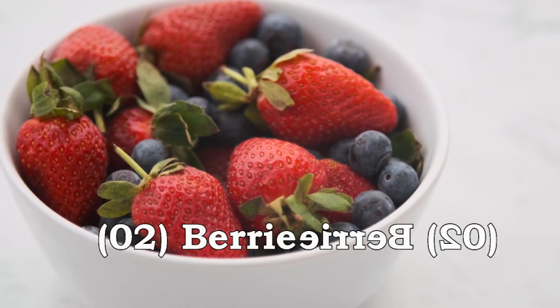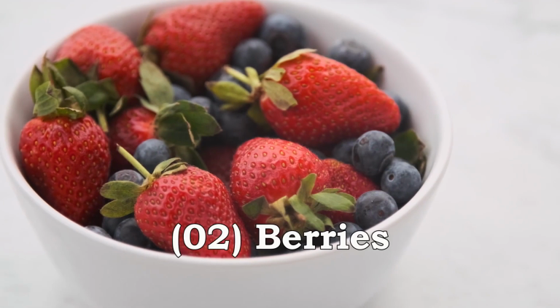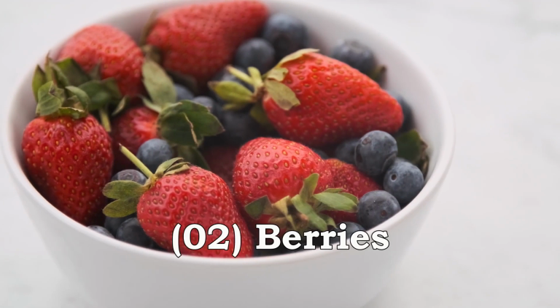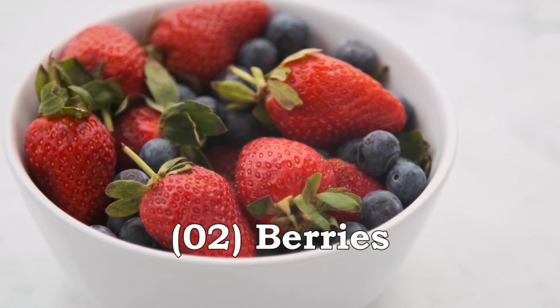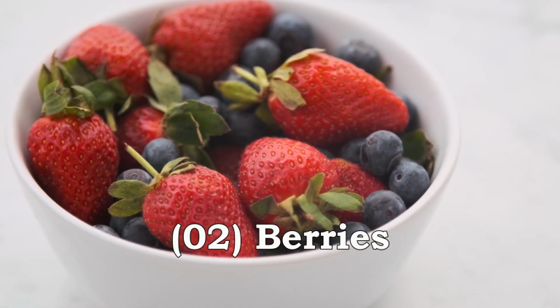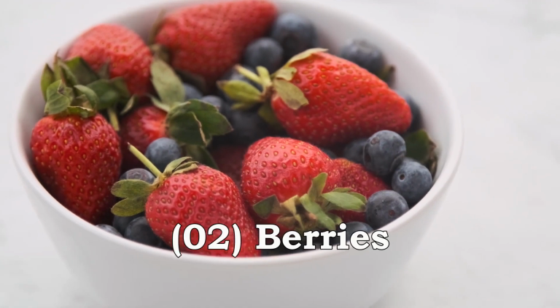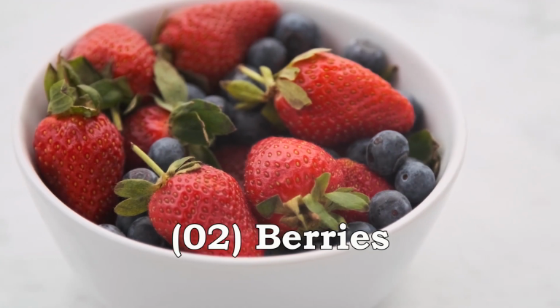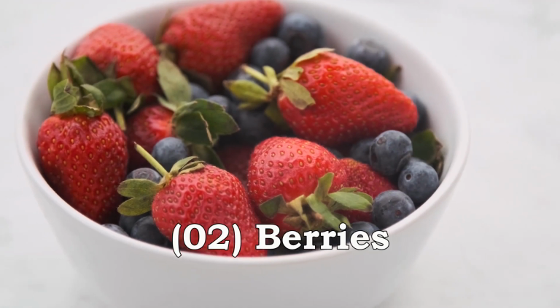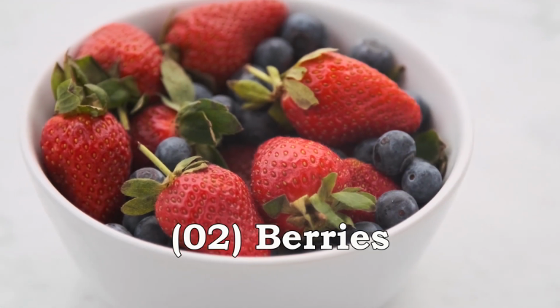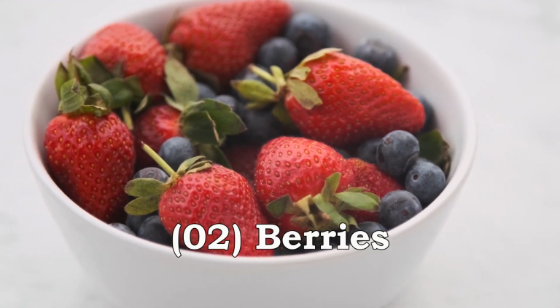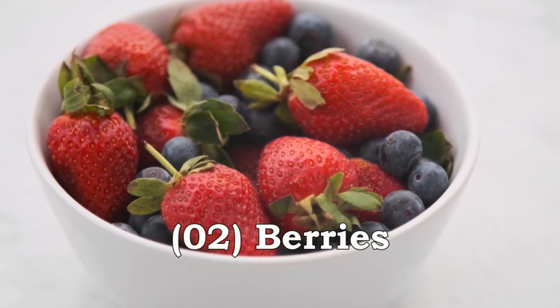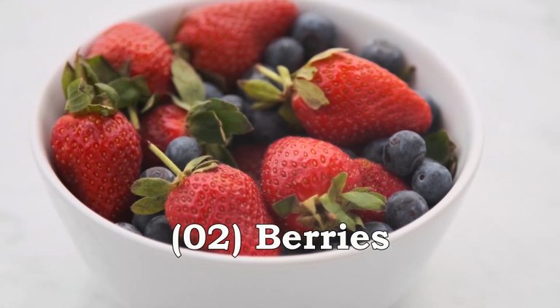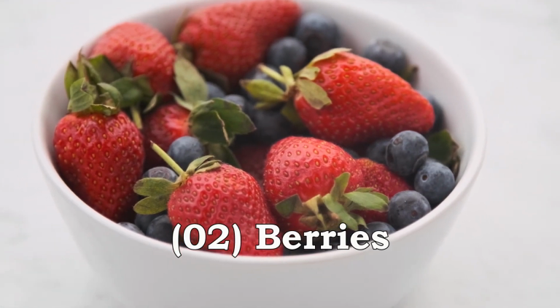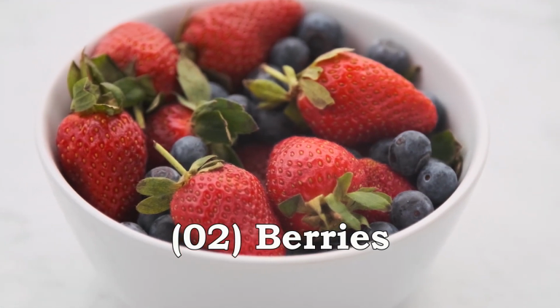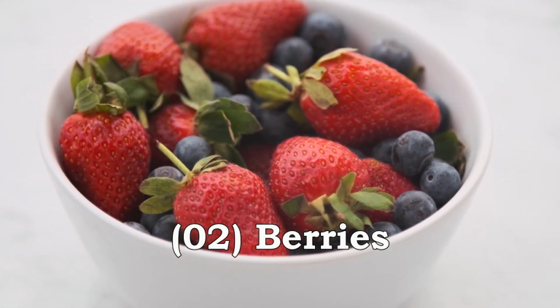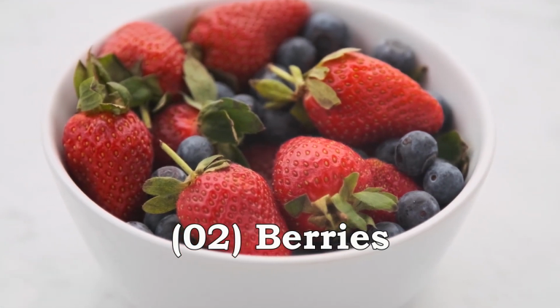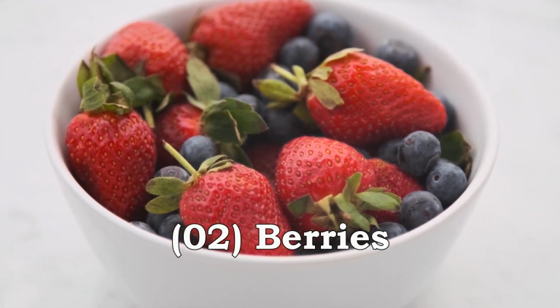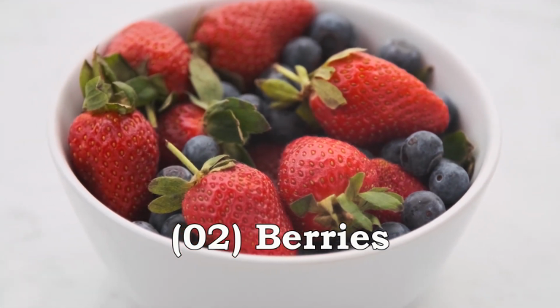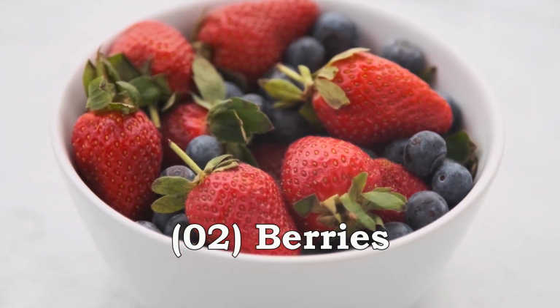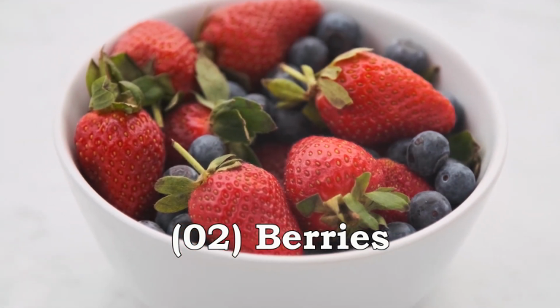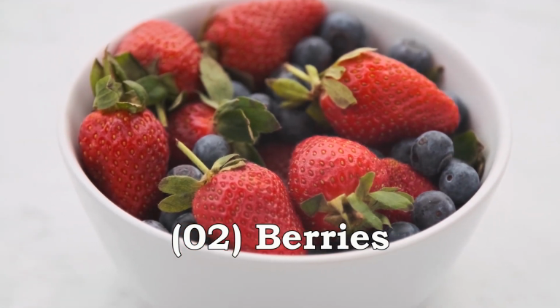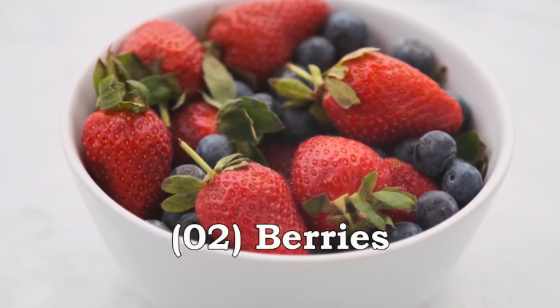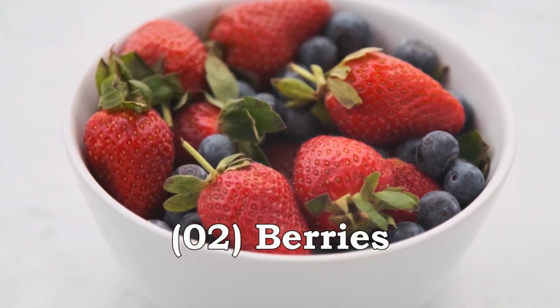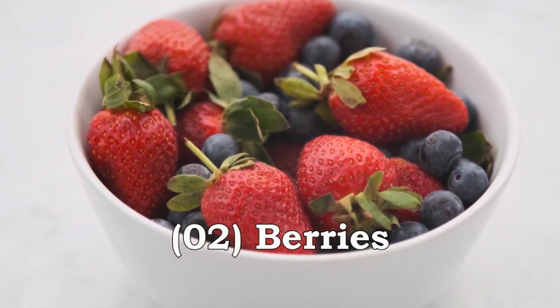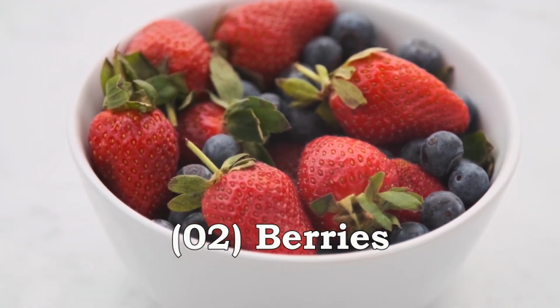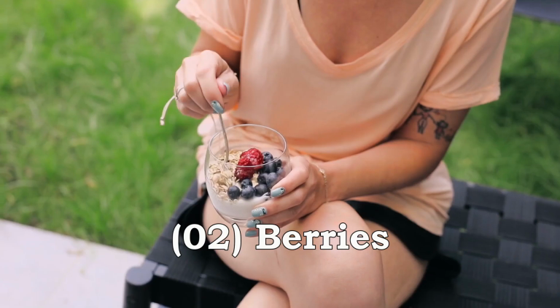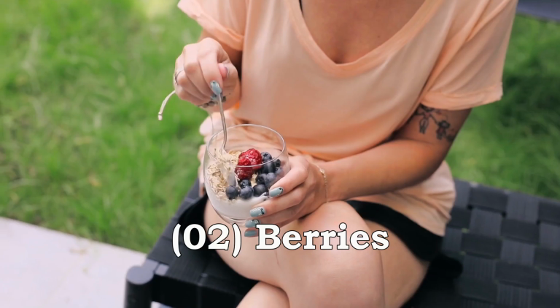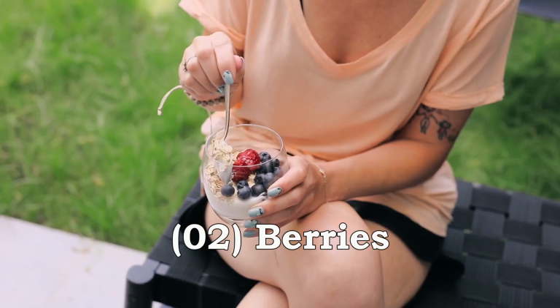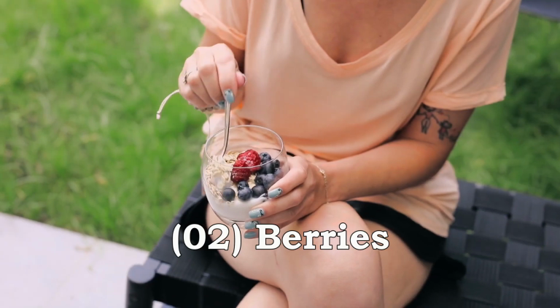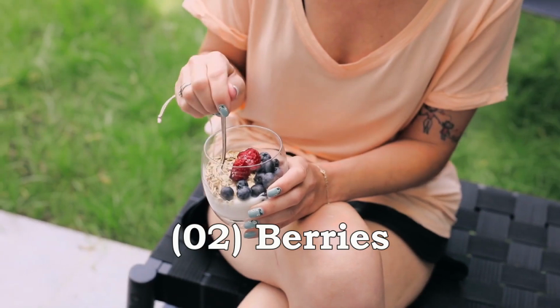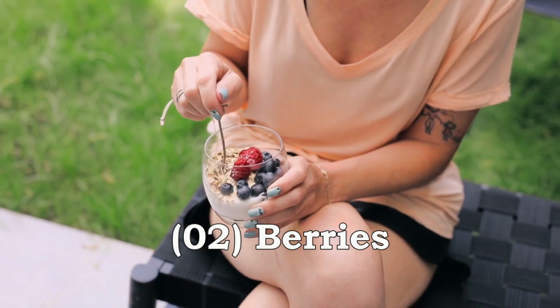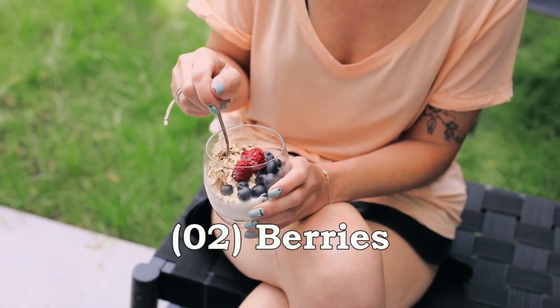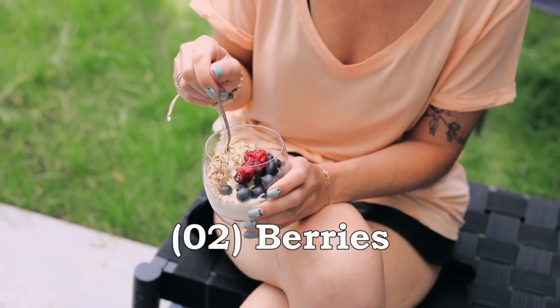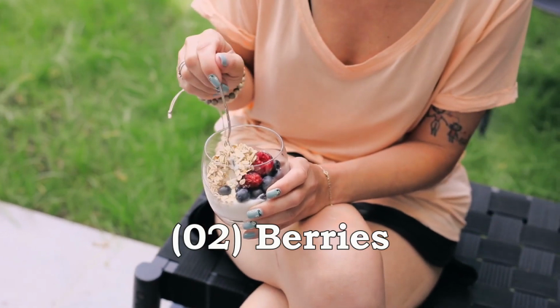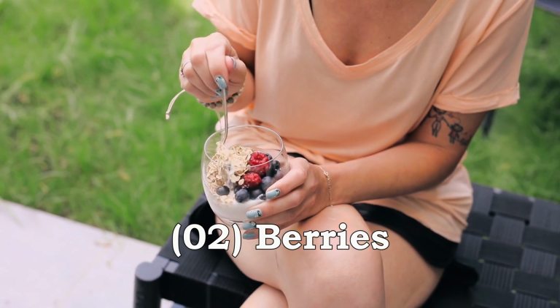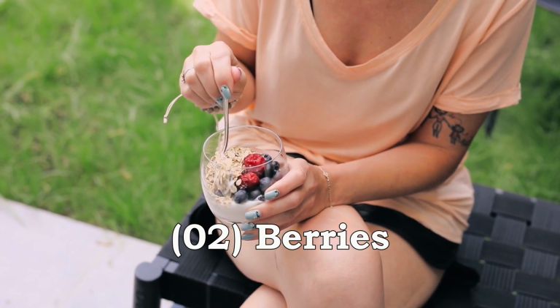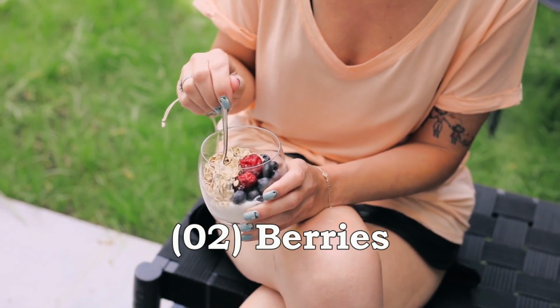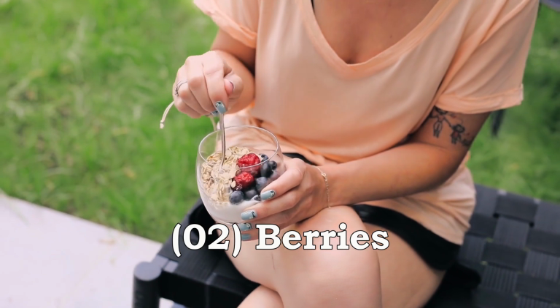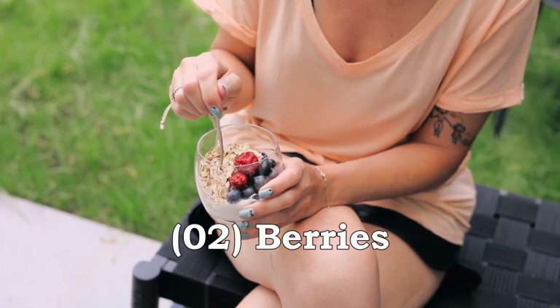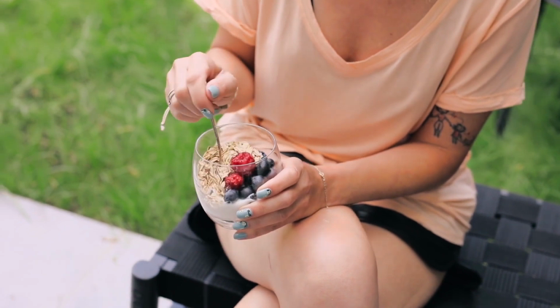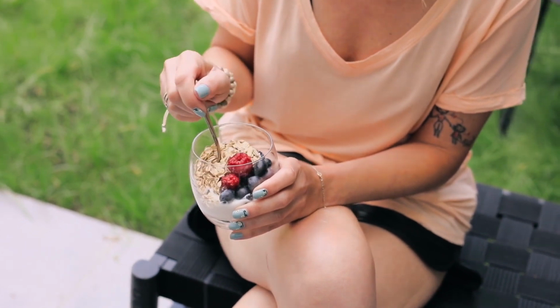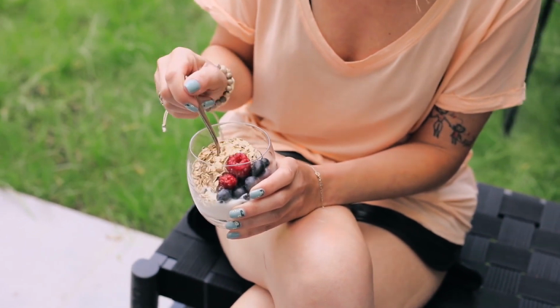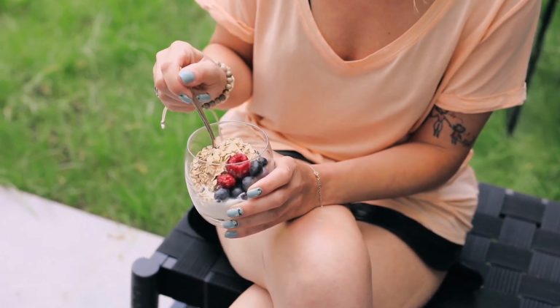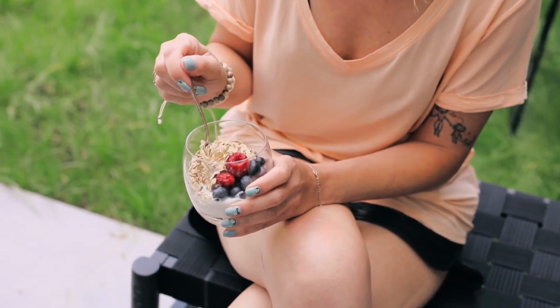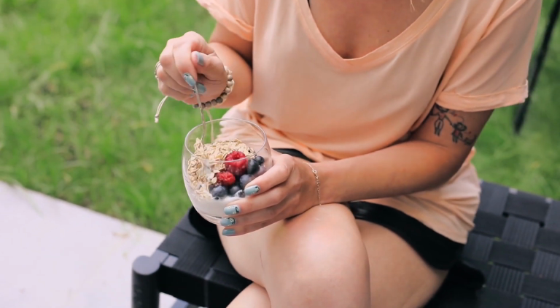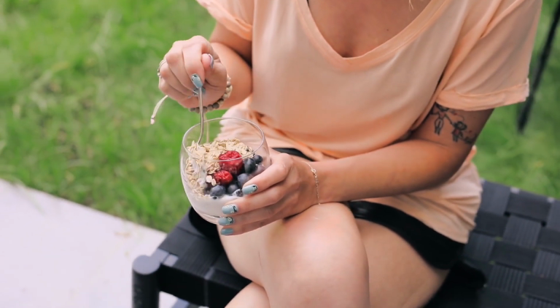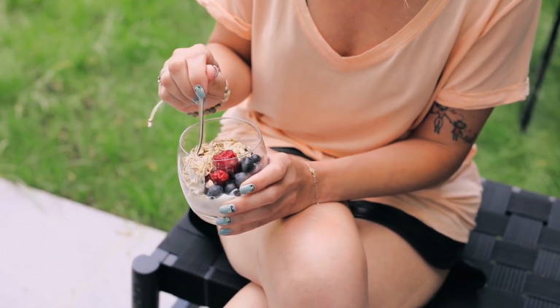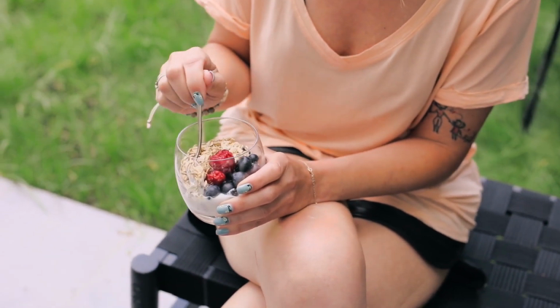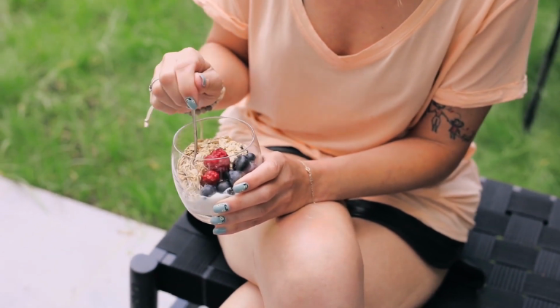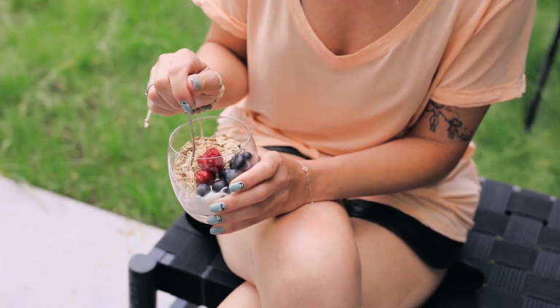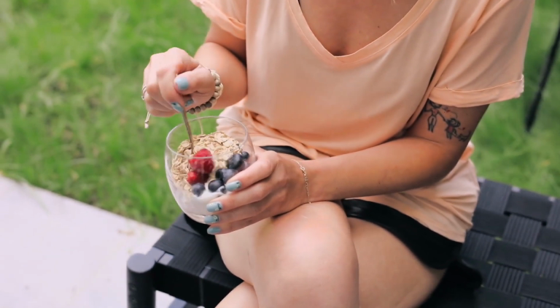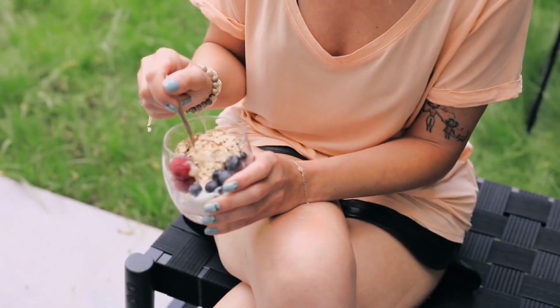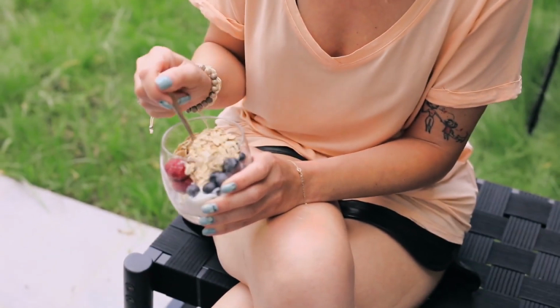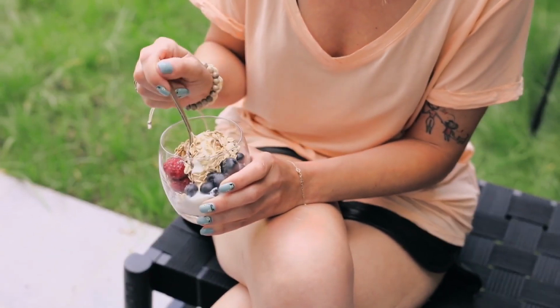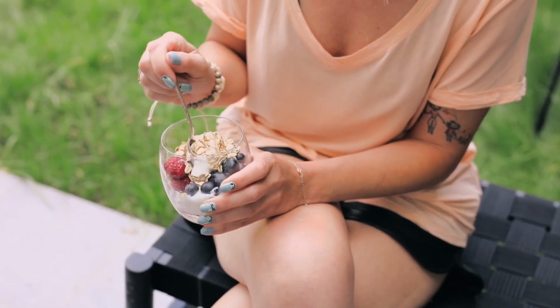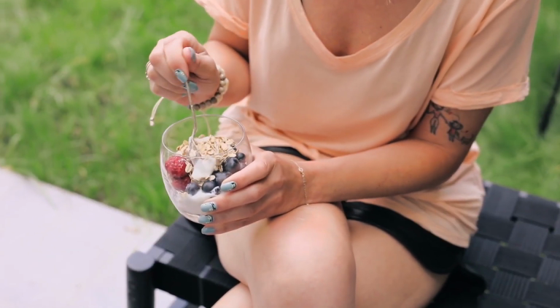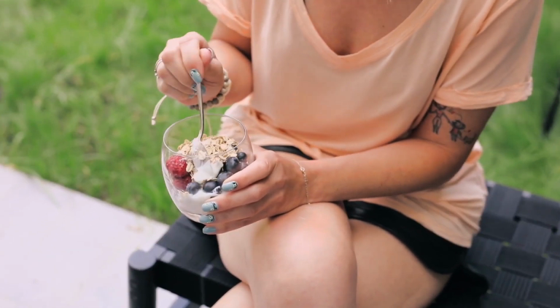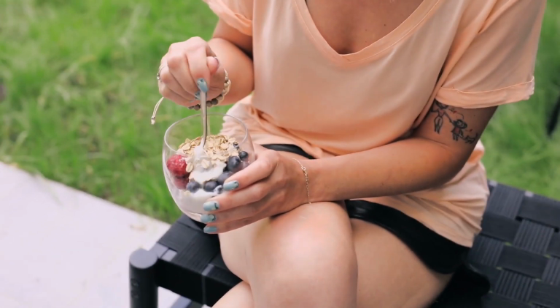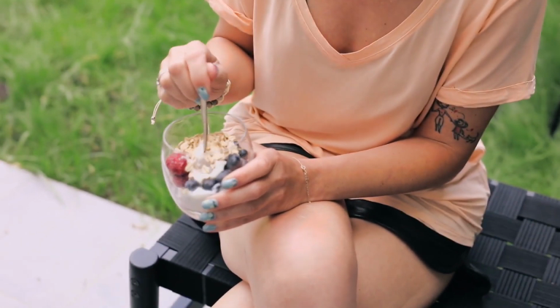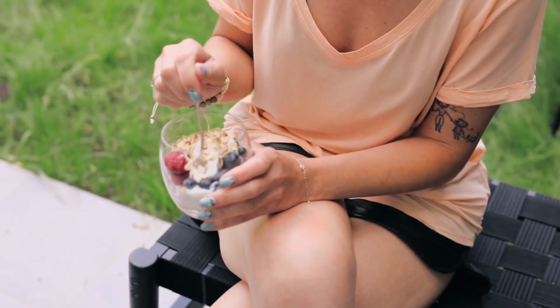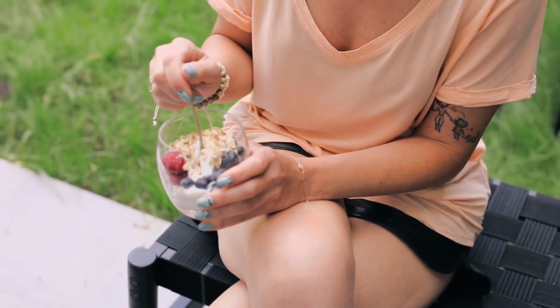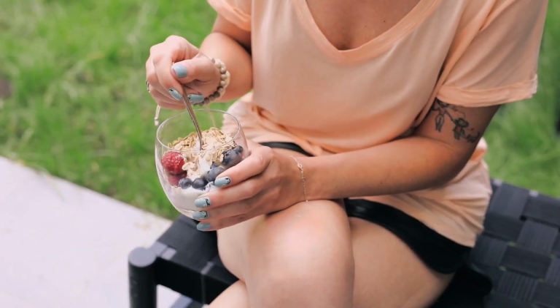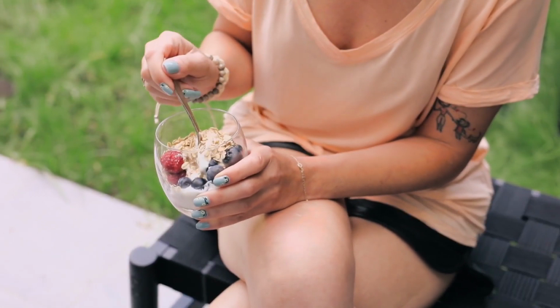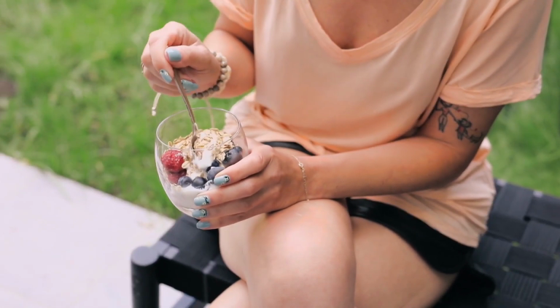Berries are high in fiber, antioxidants, and vitamins that can help reduce inflammation, improve gut health, and aid in weight loss.